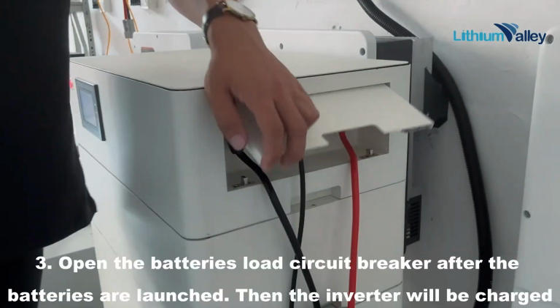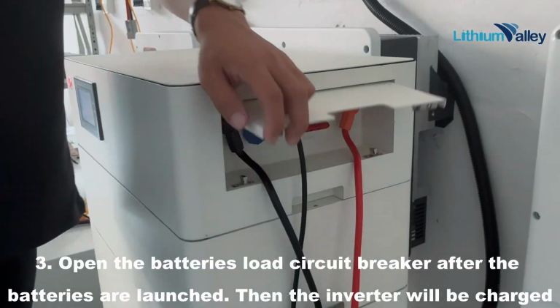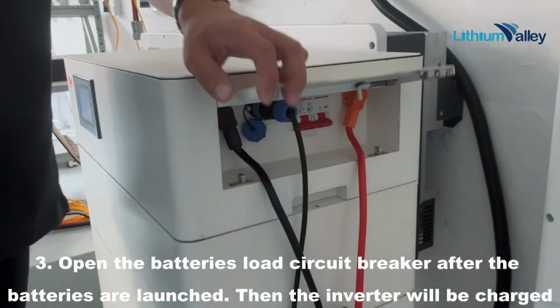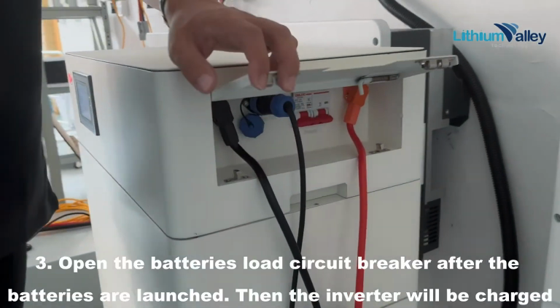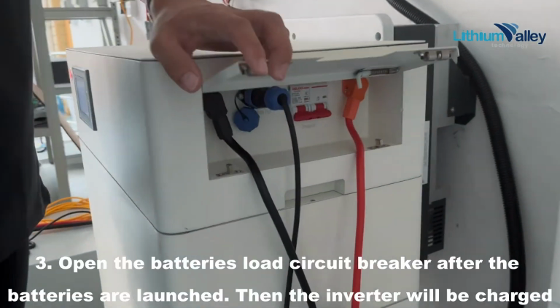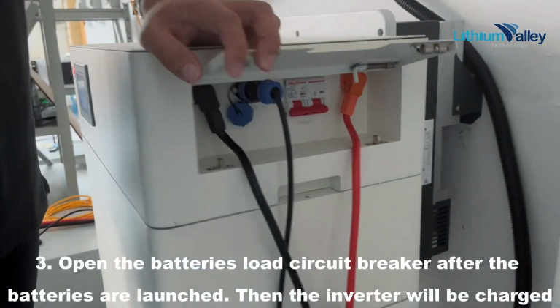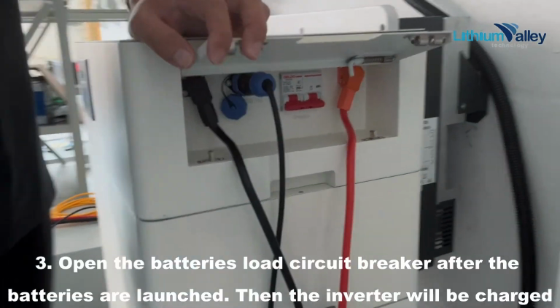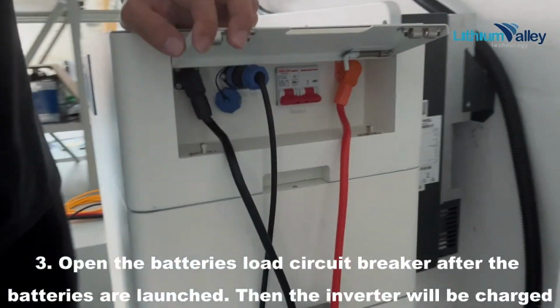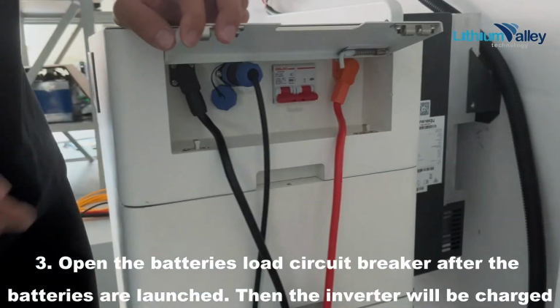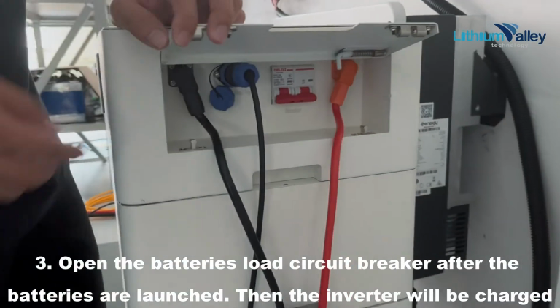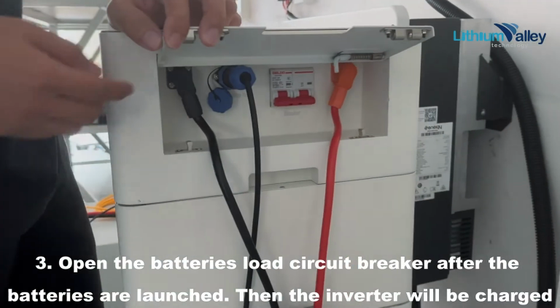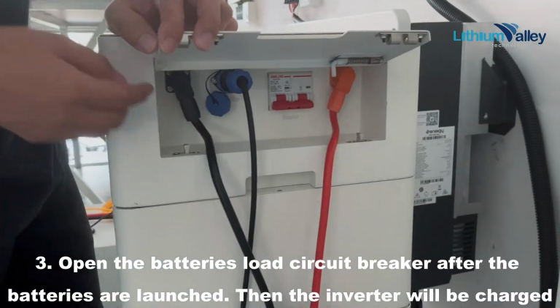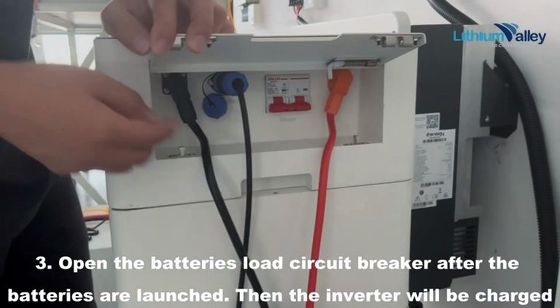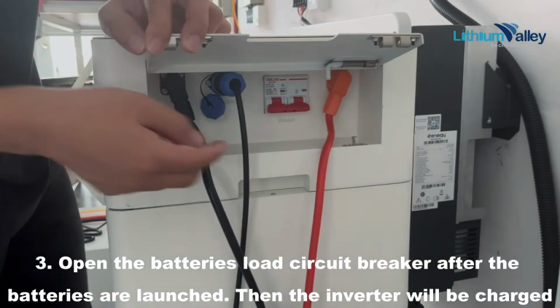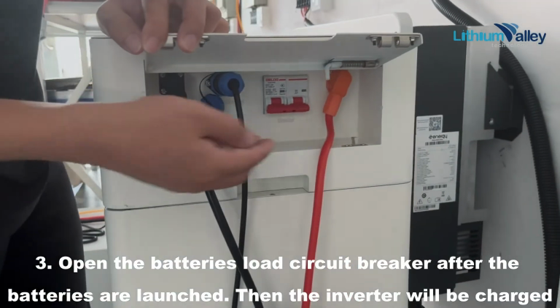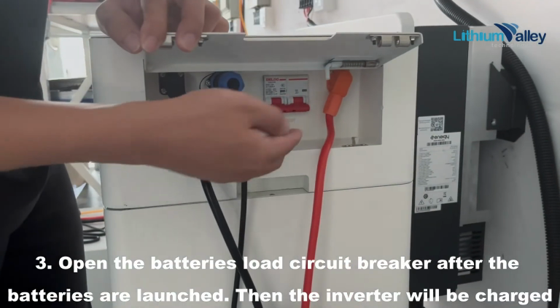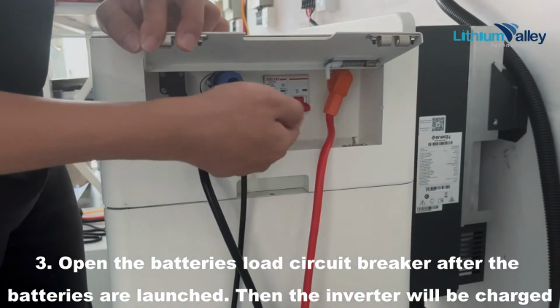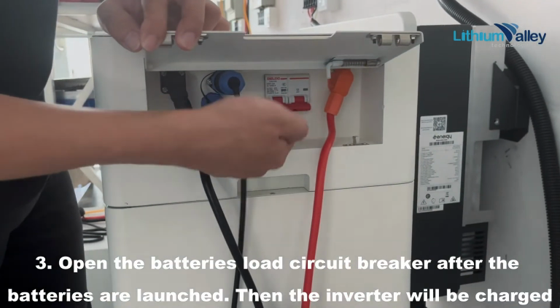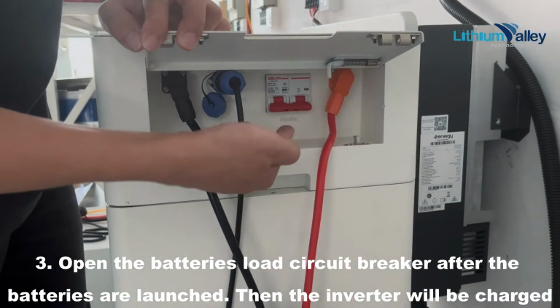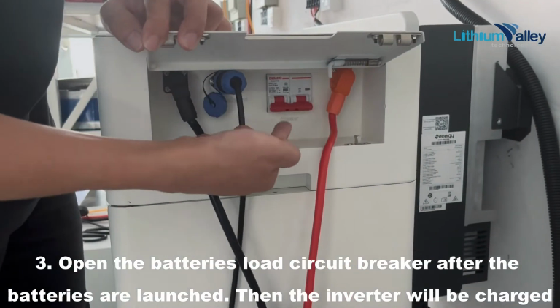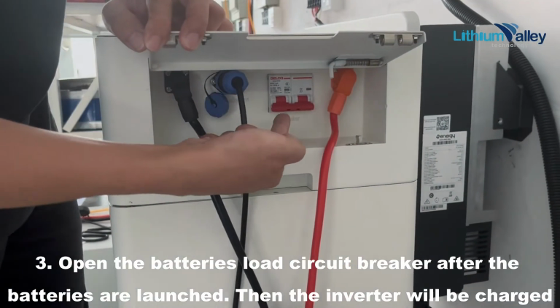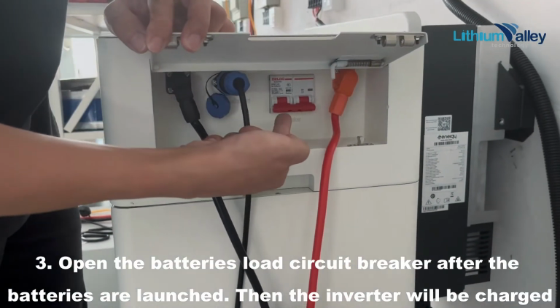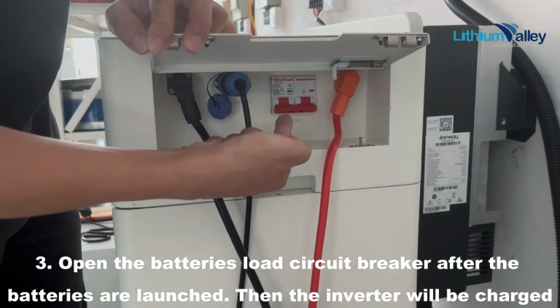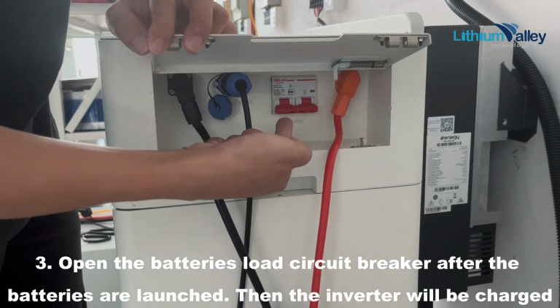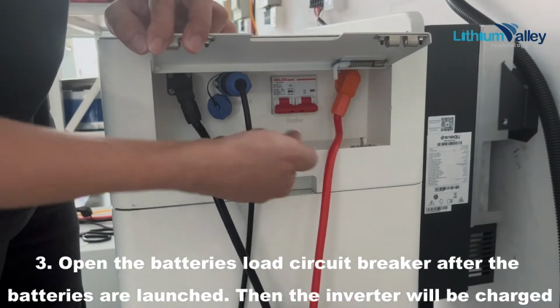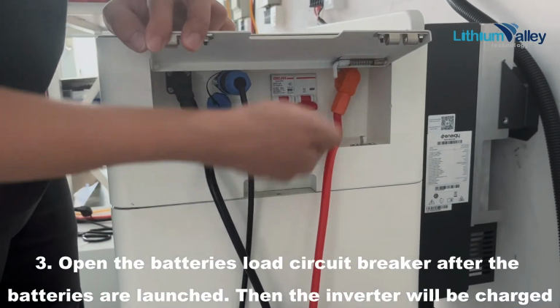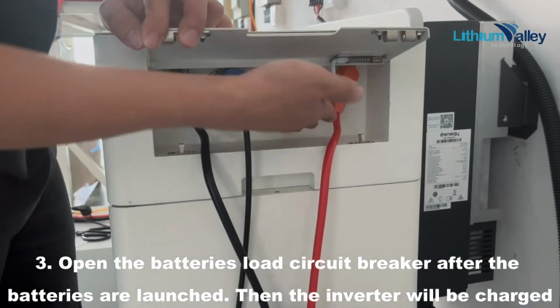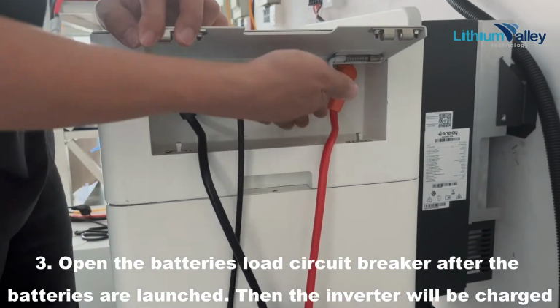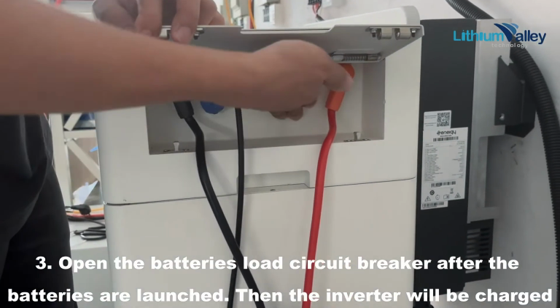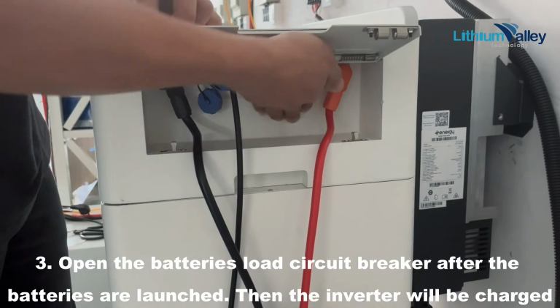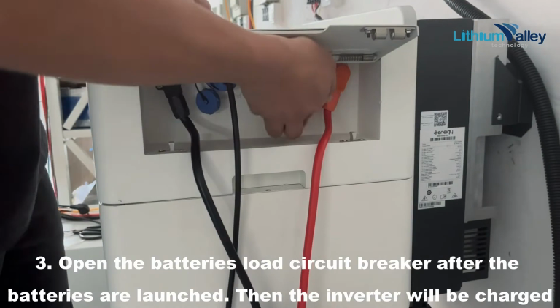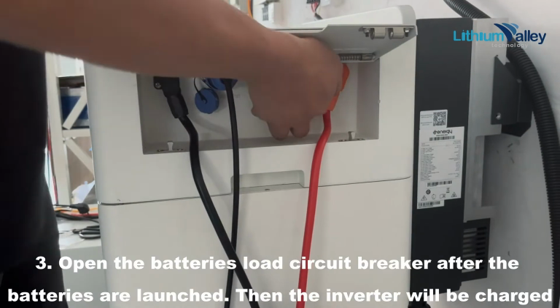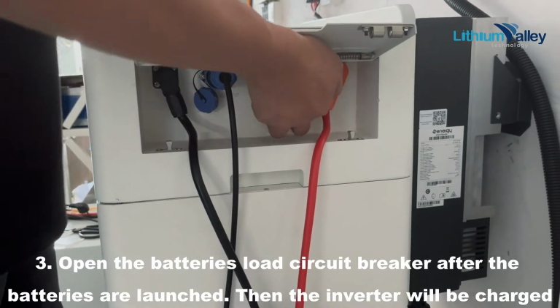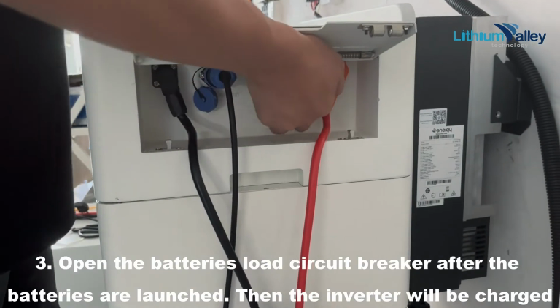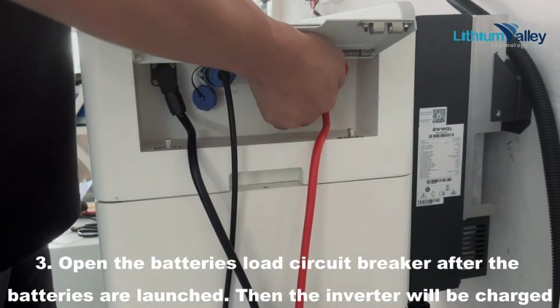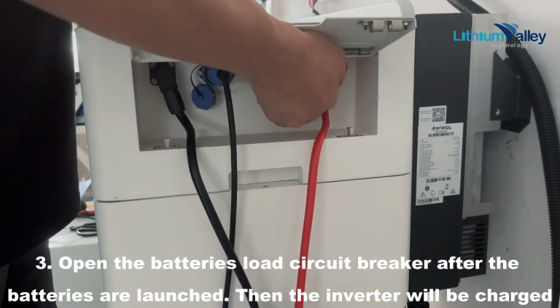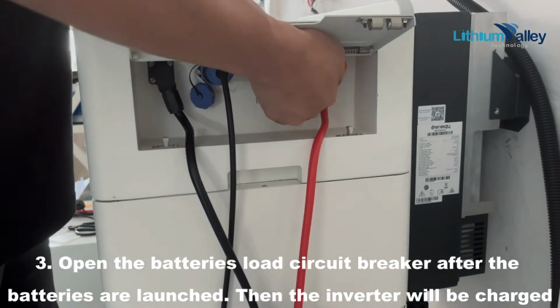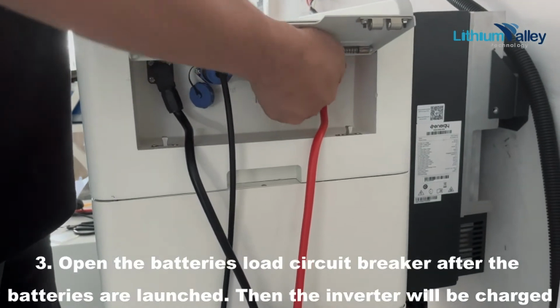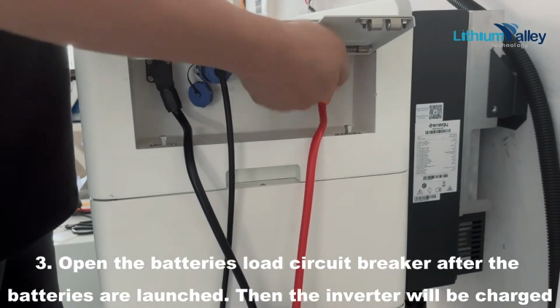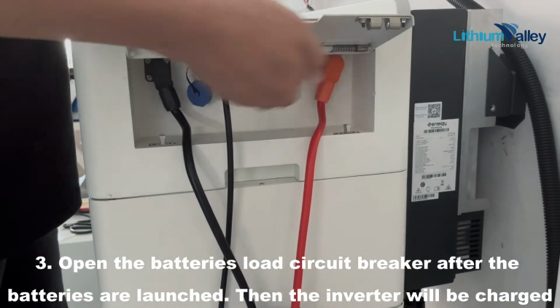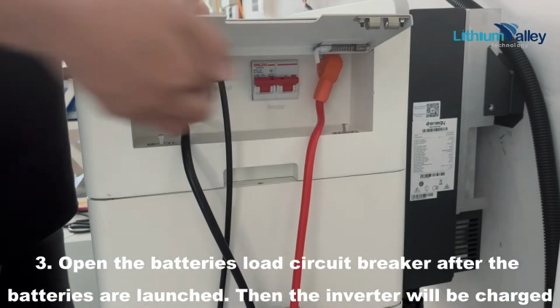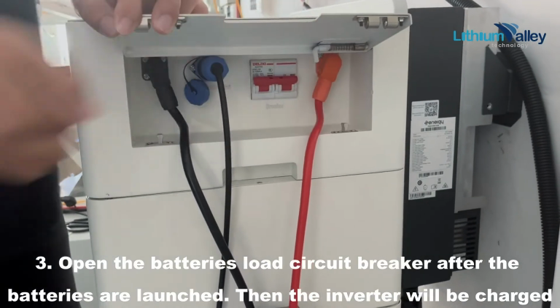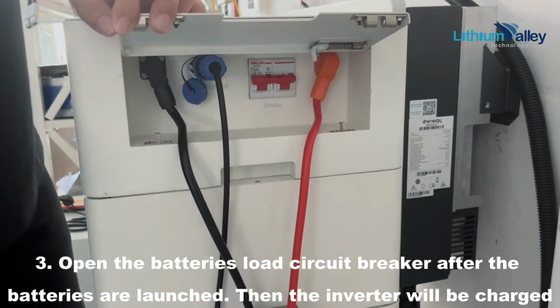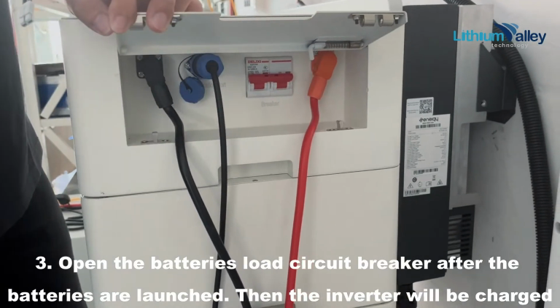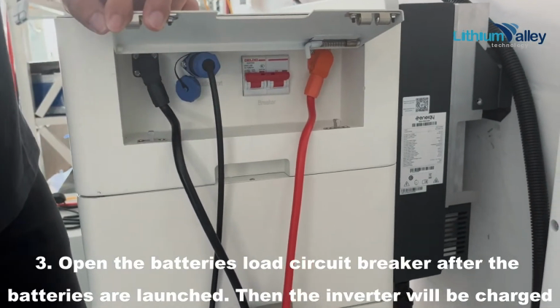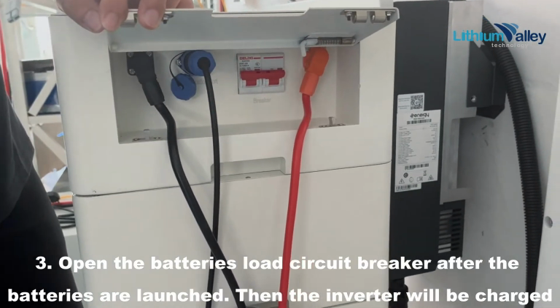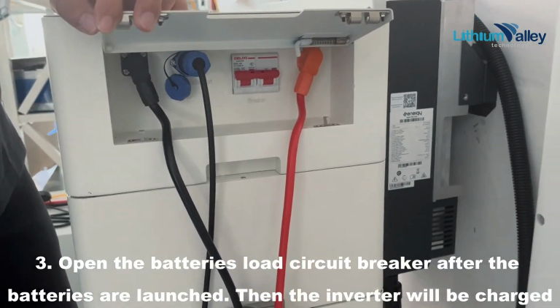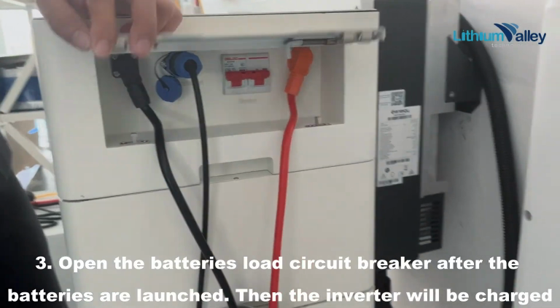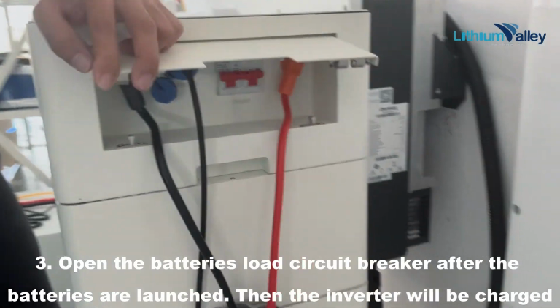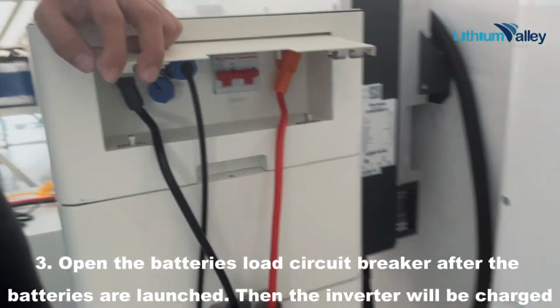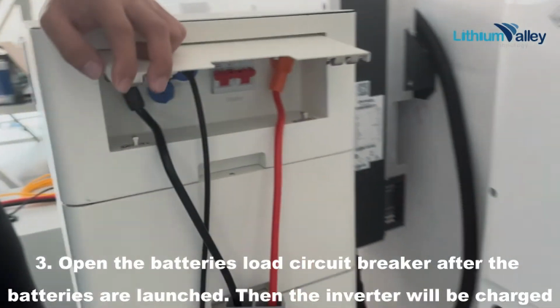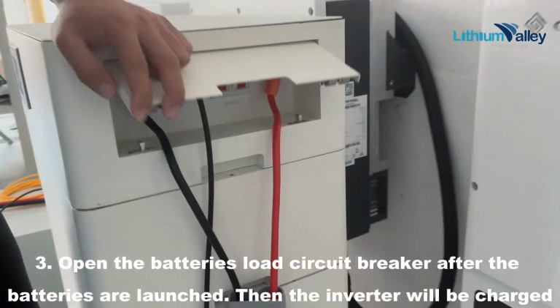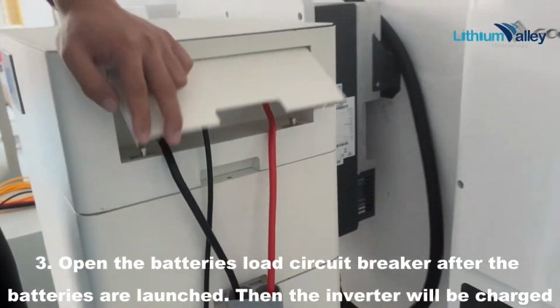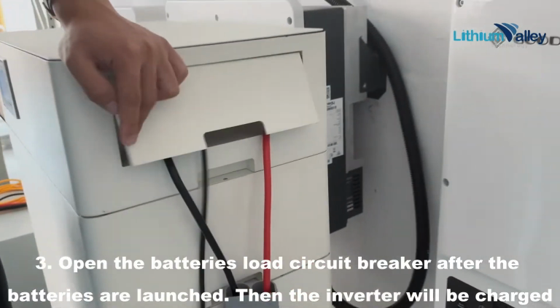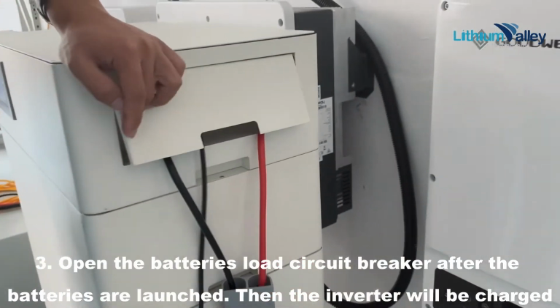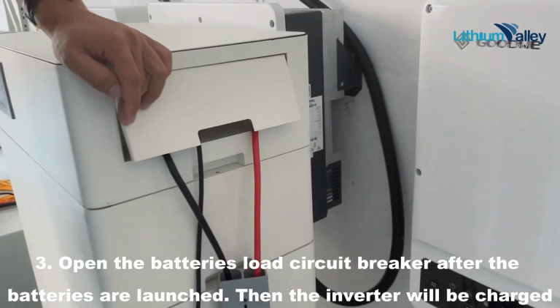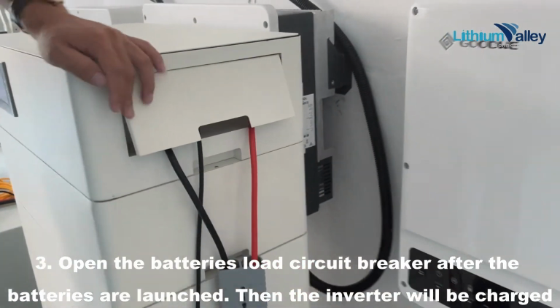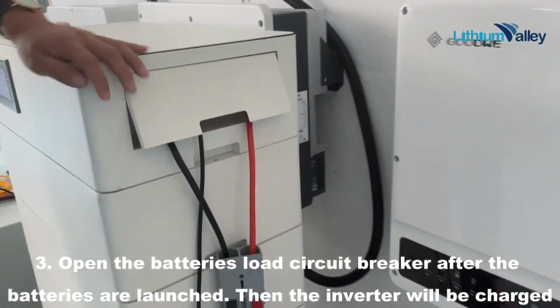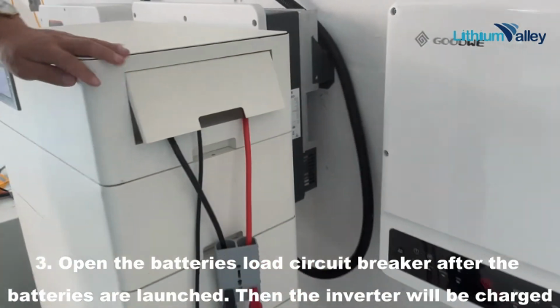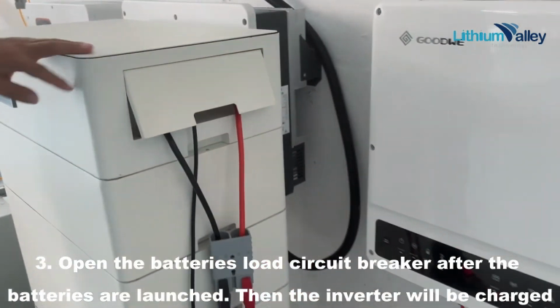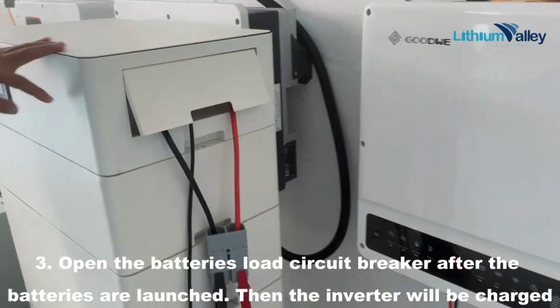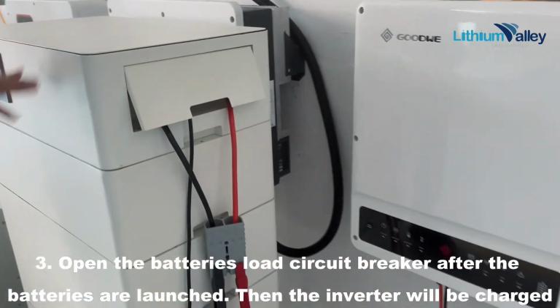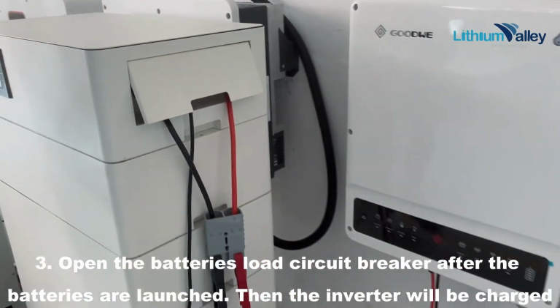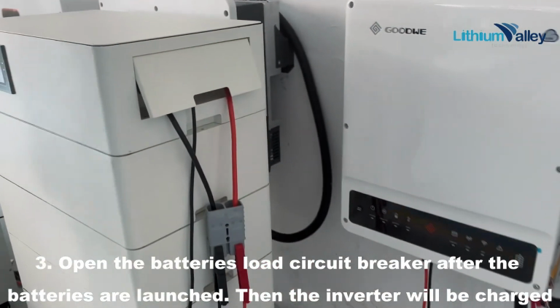Open the battery's load circuit breaker after the batteries are launched. Then the inverter will be charged.